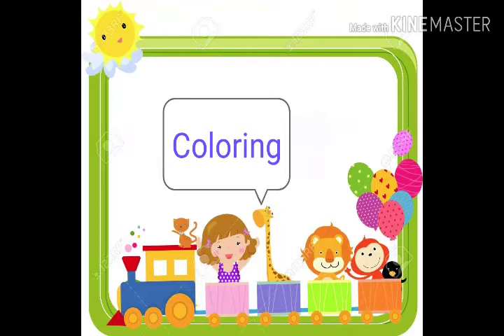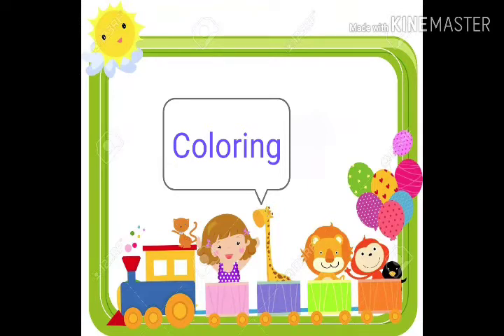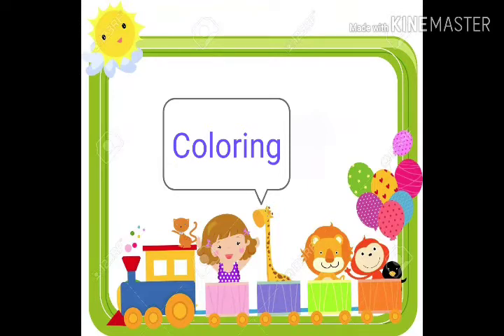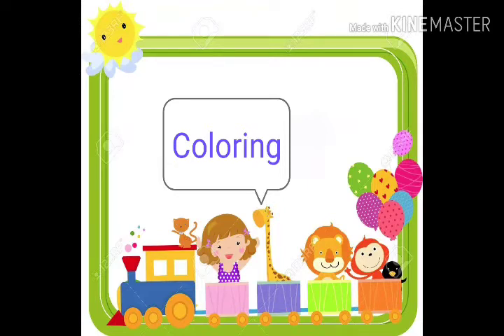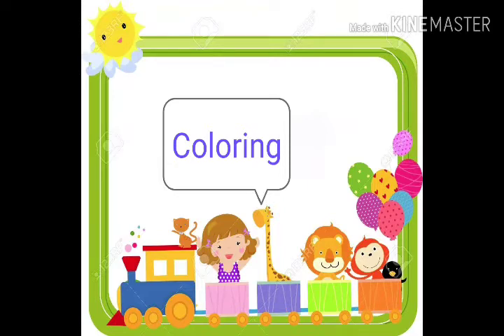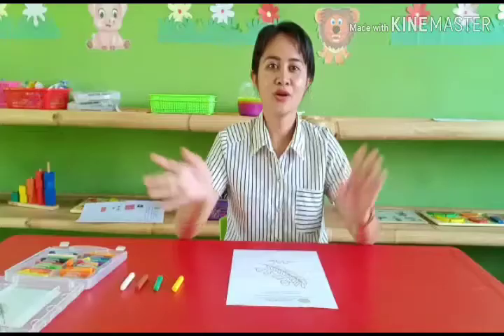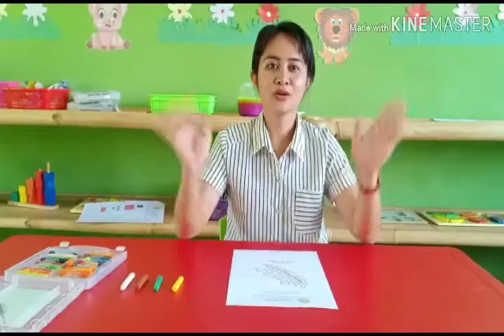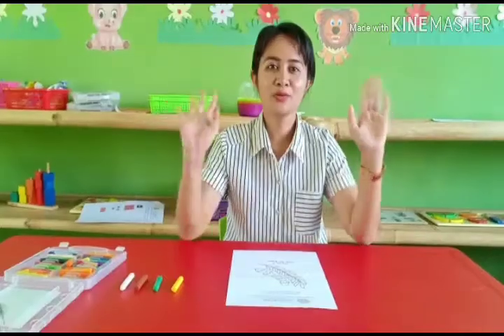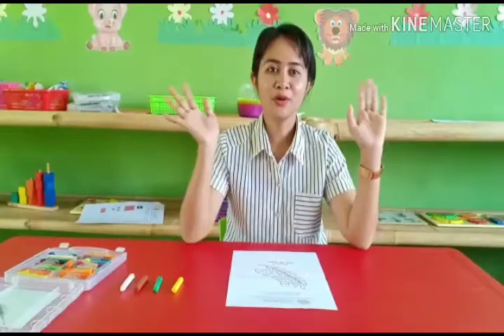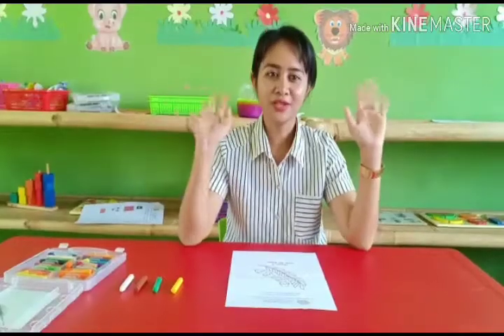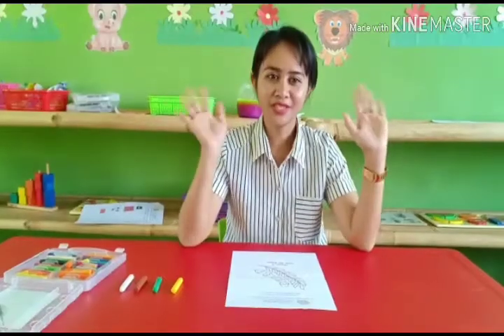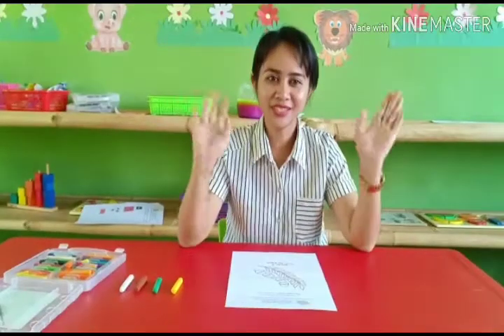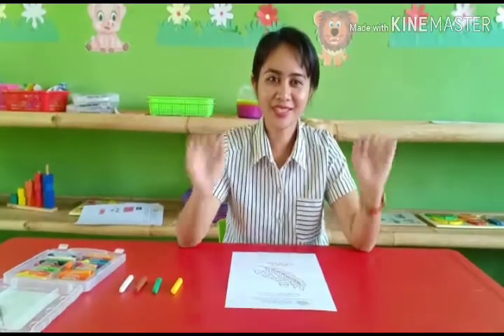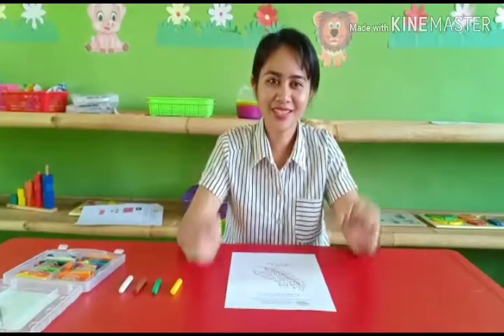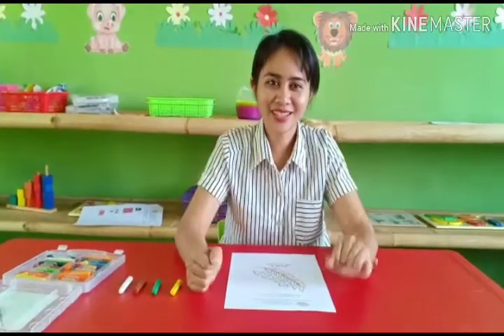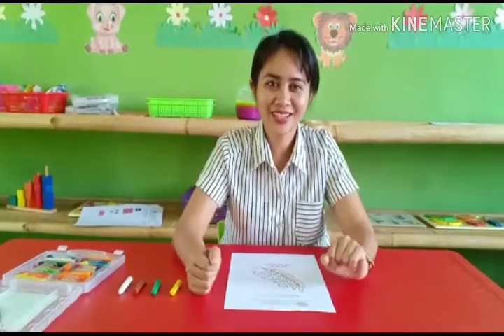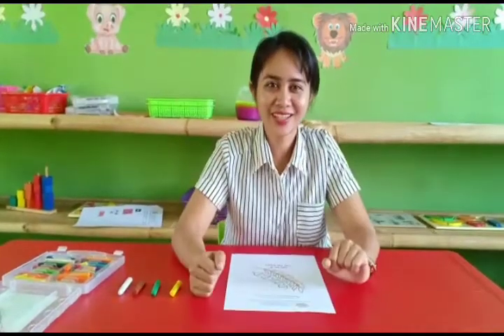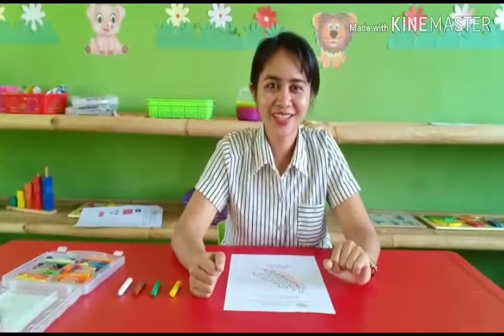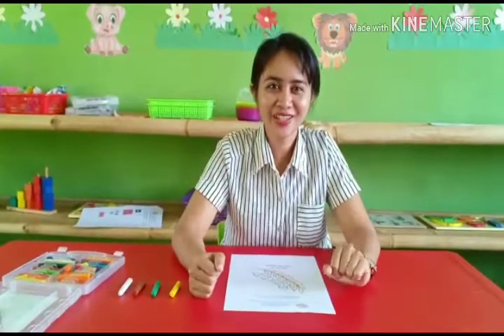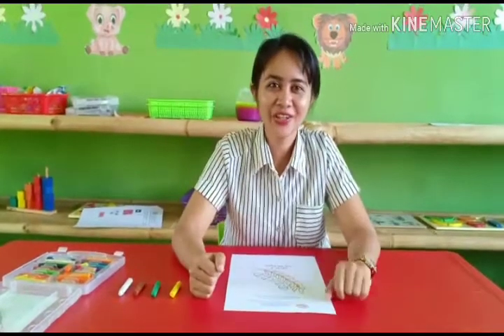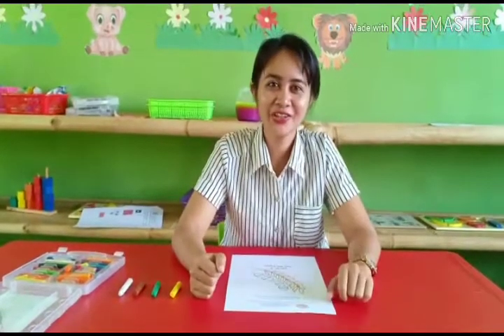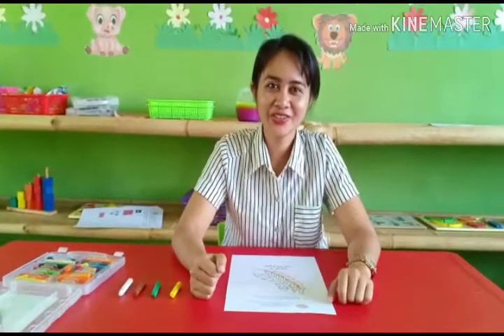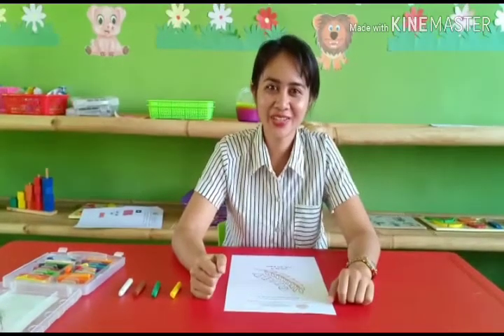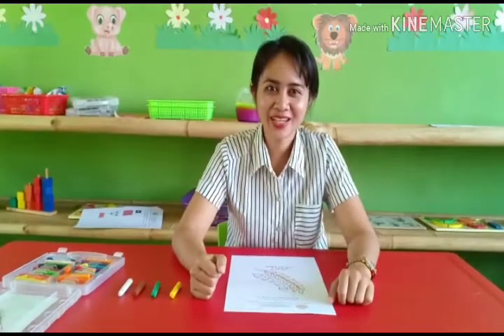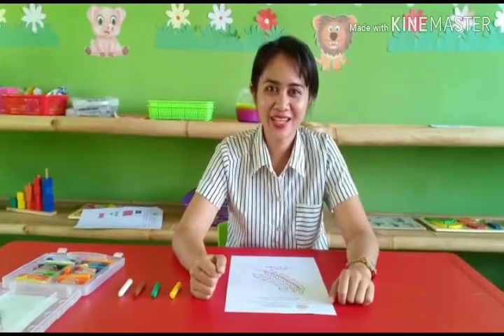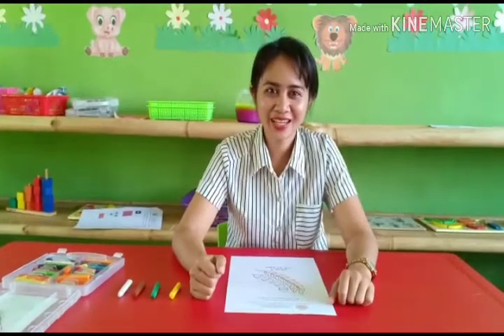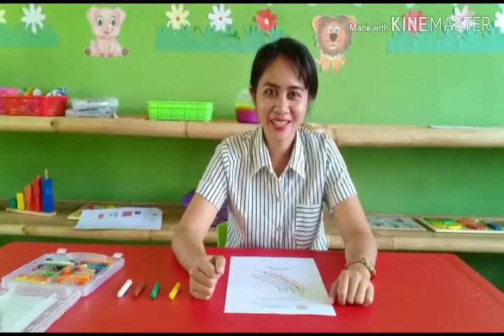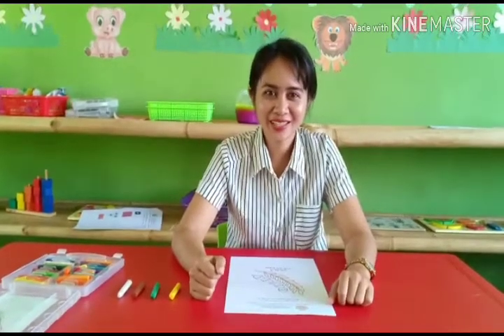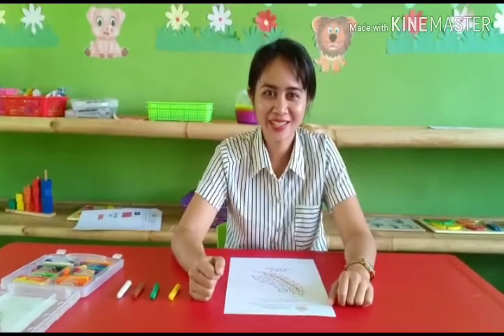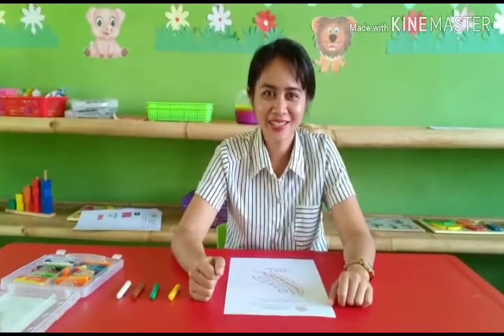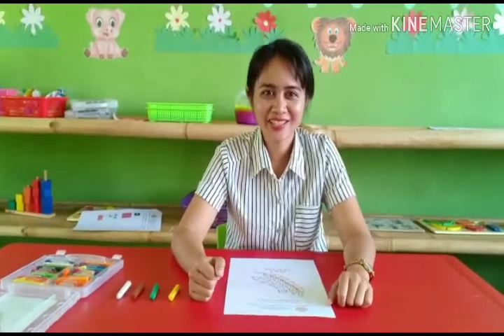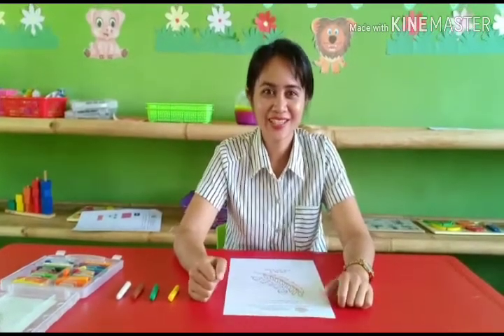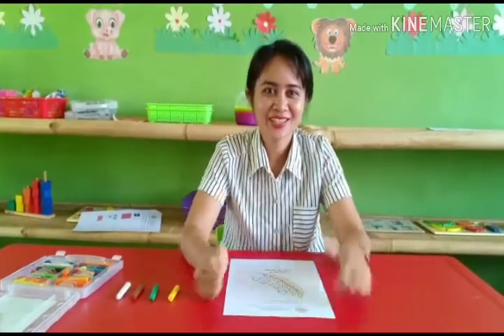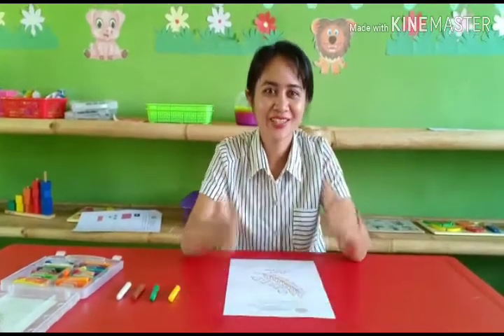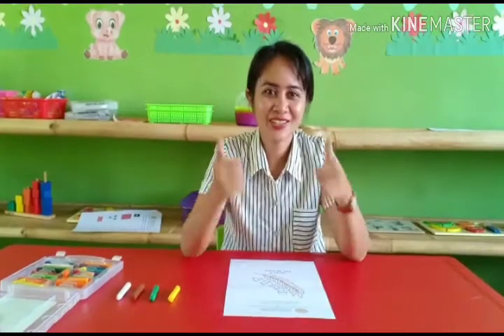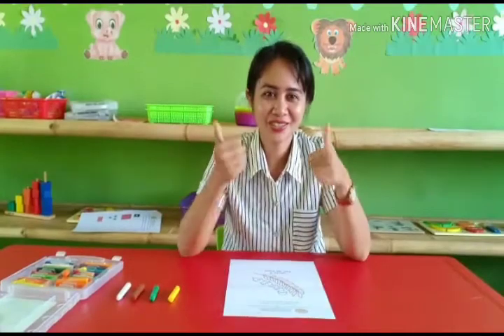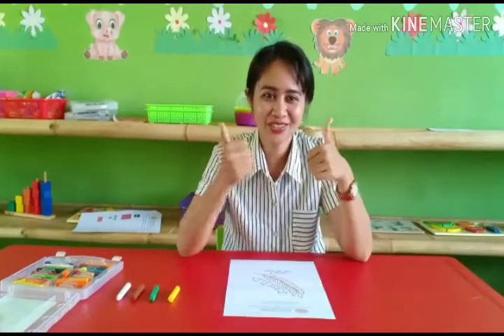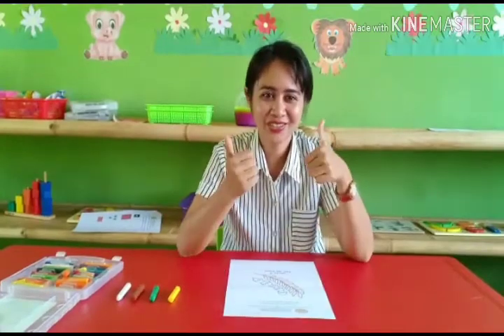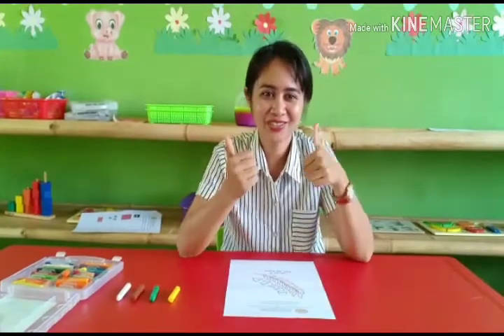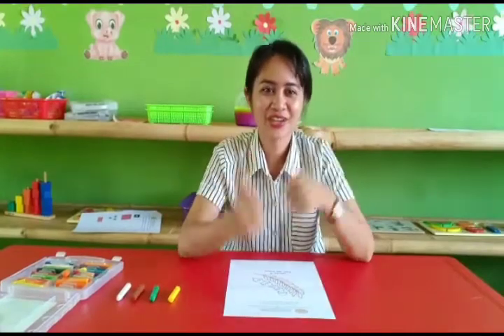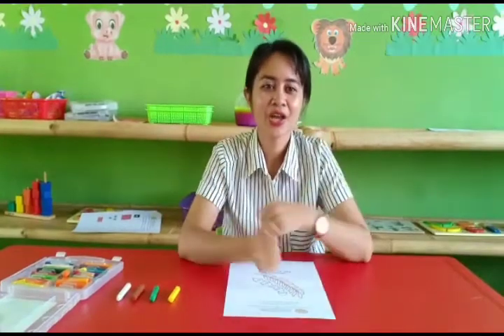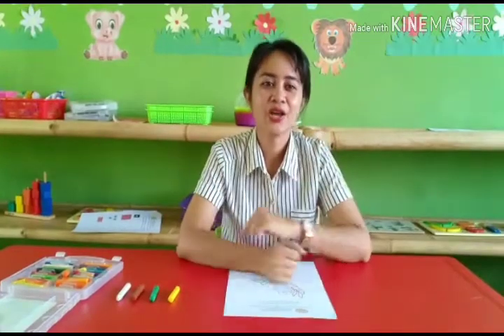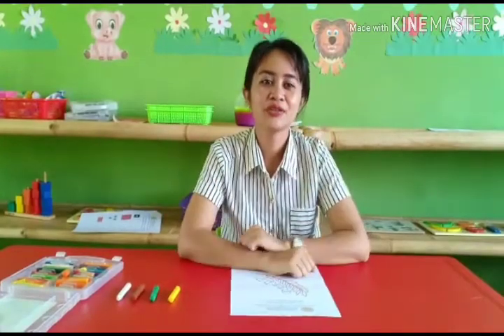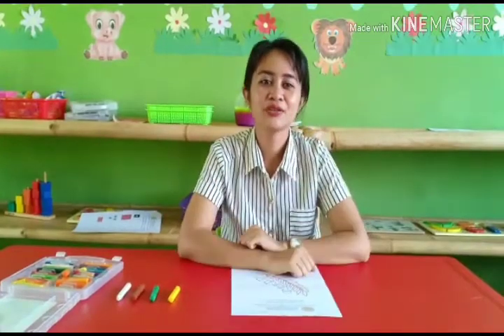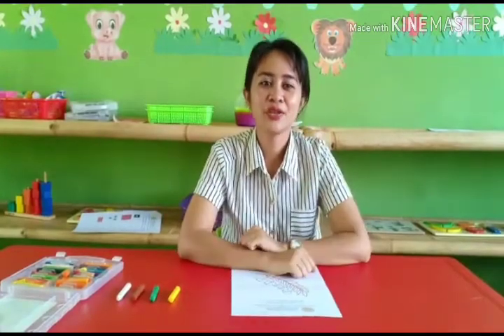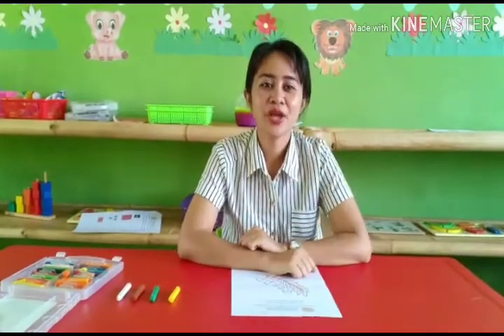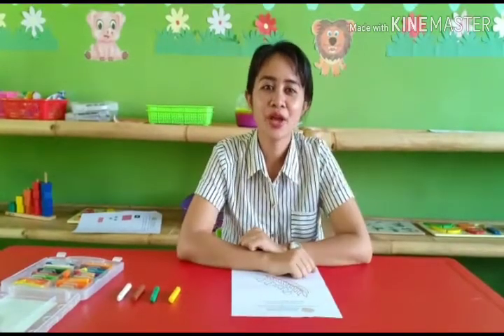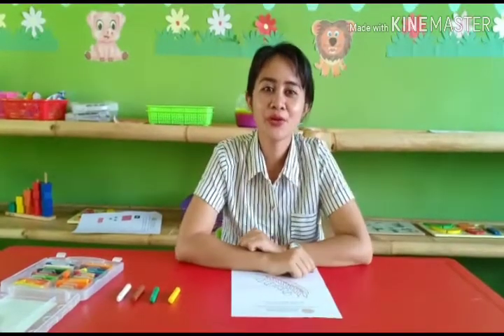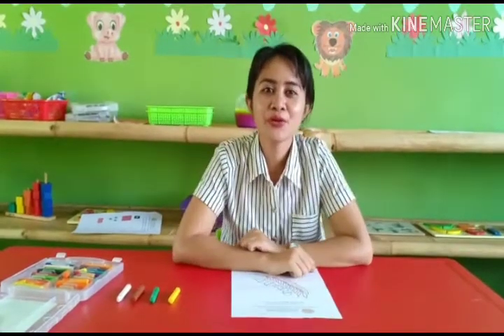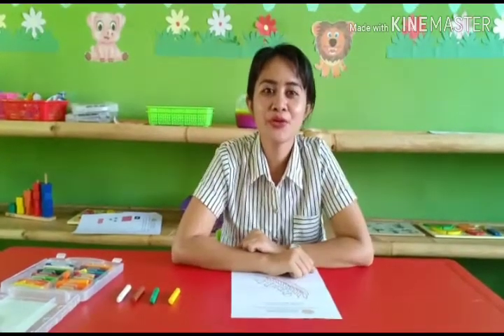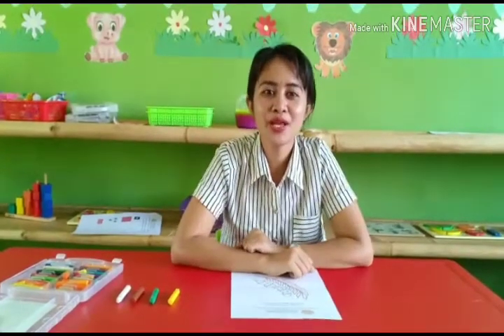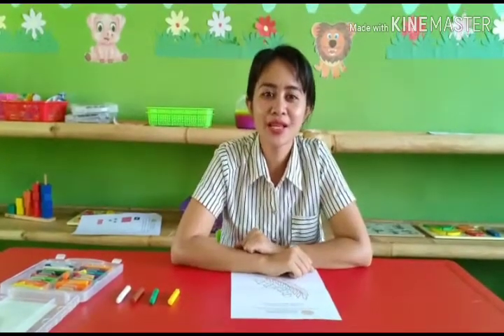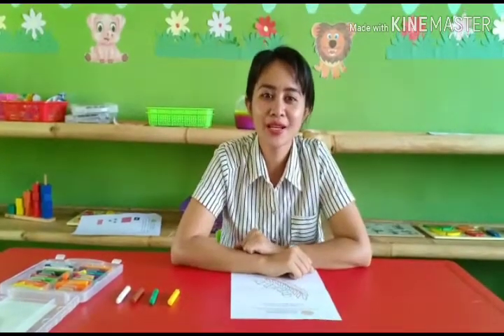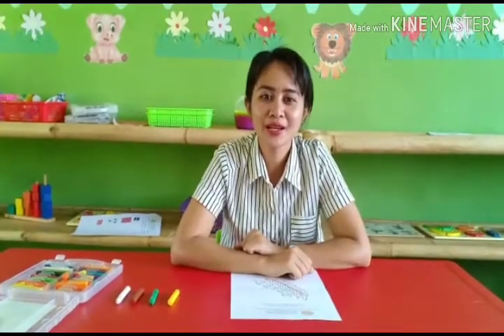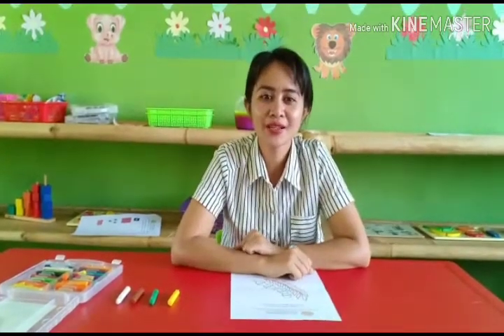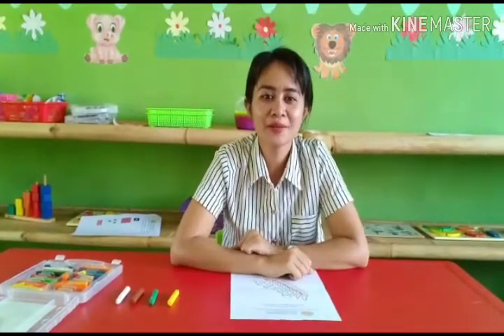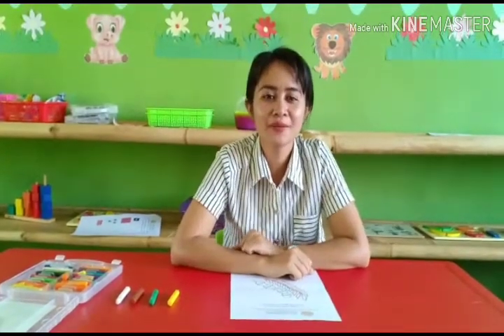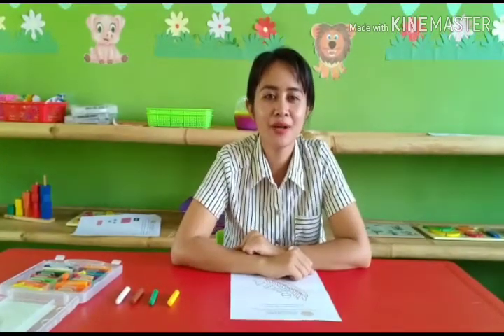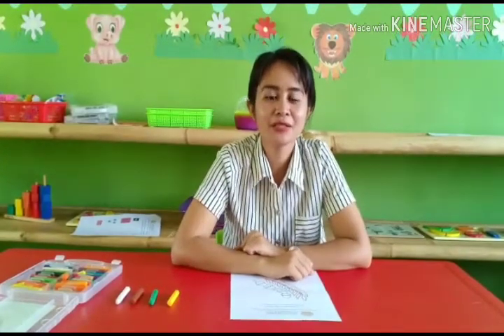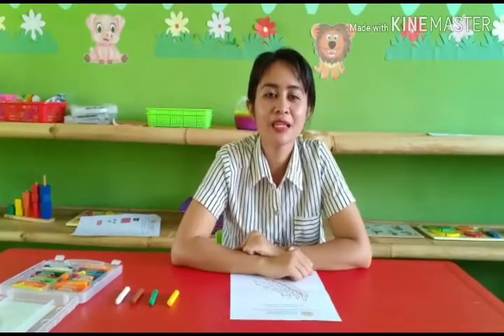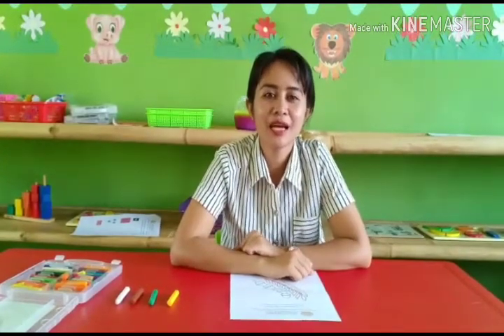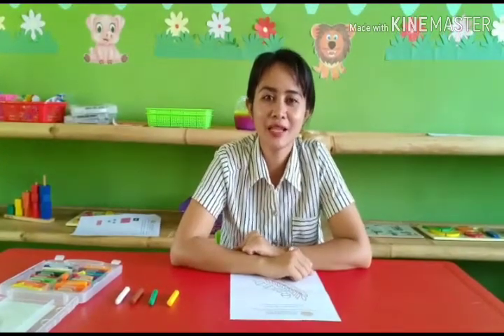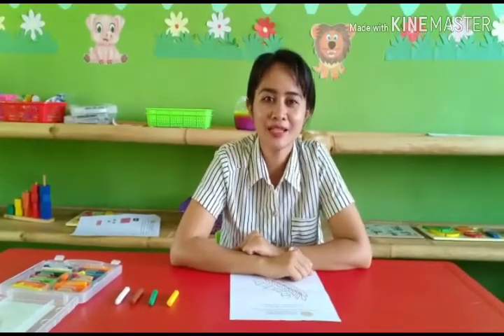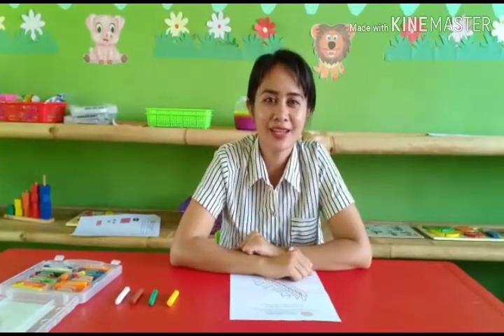Good morning children! How is the game? Good. Today we are going to learn about coloring.